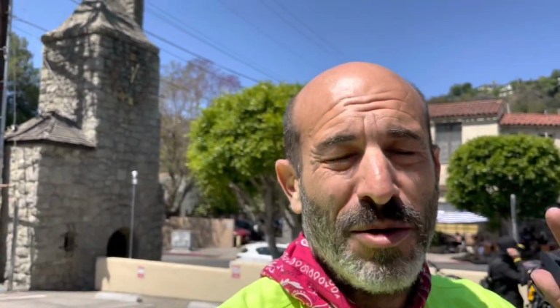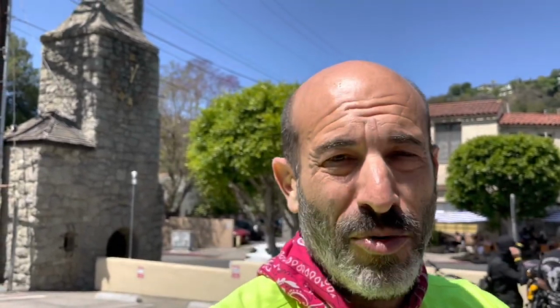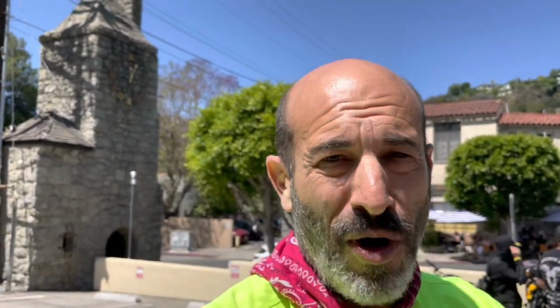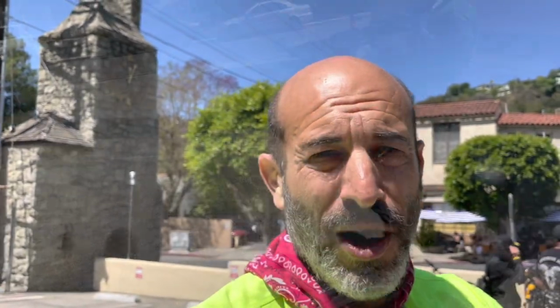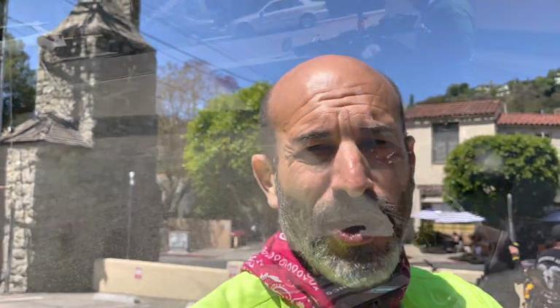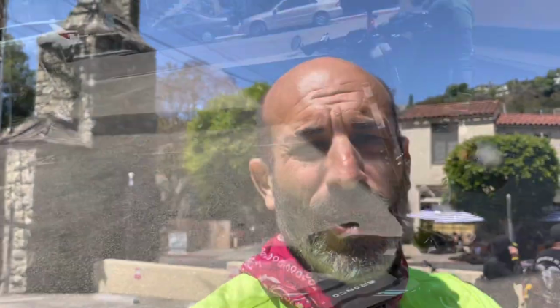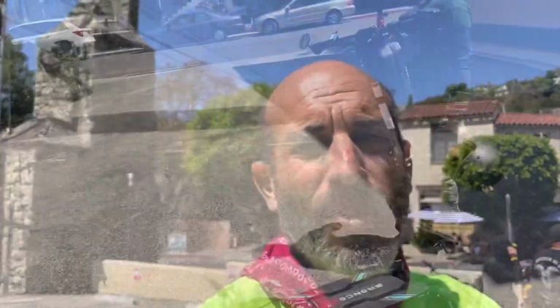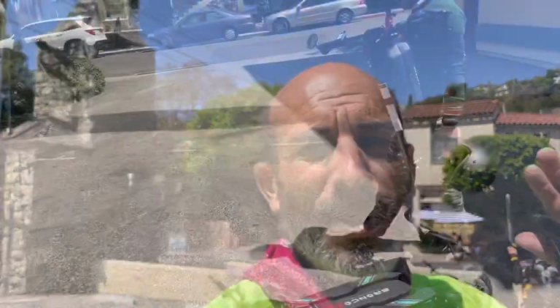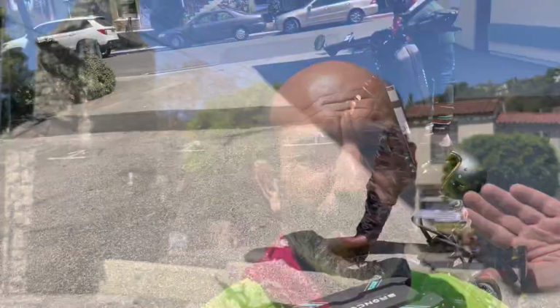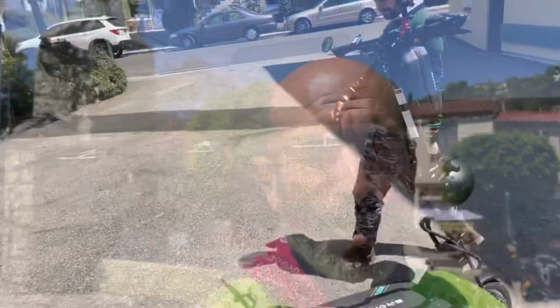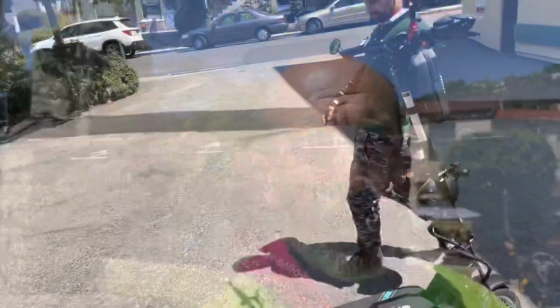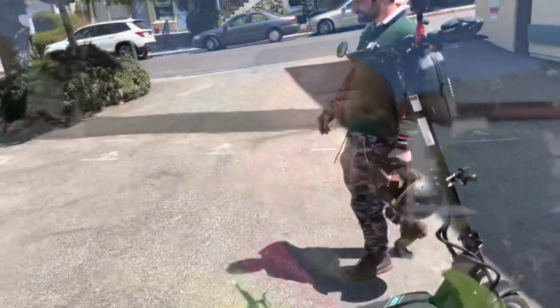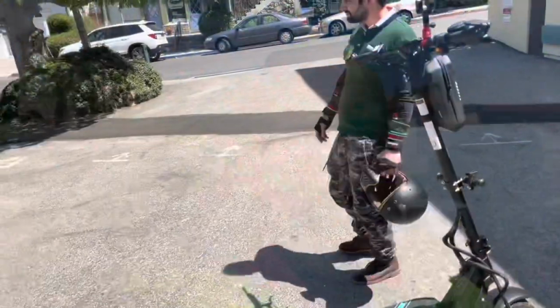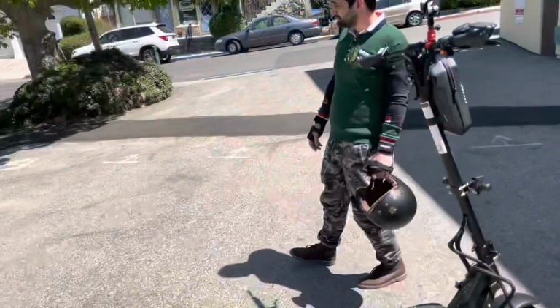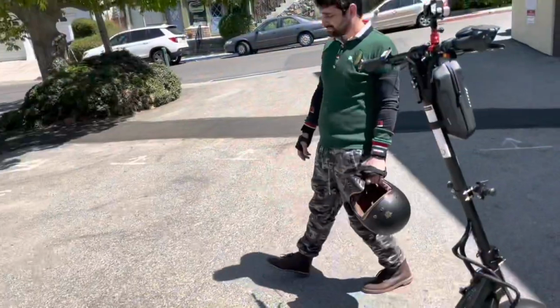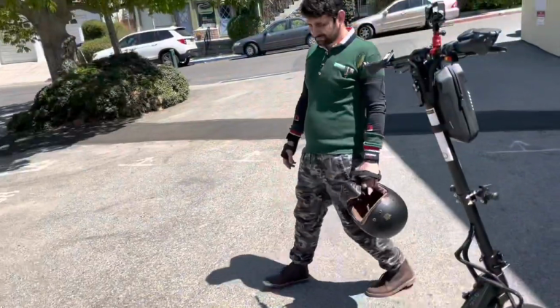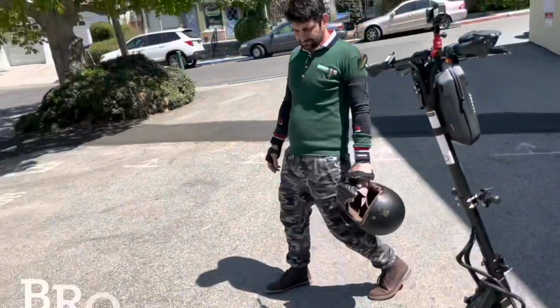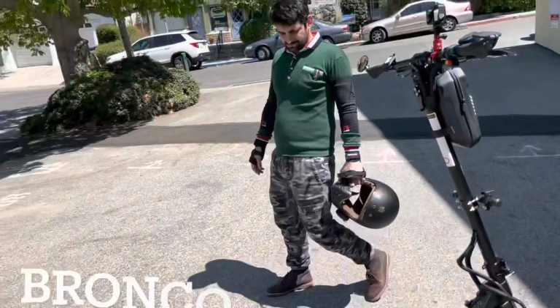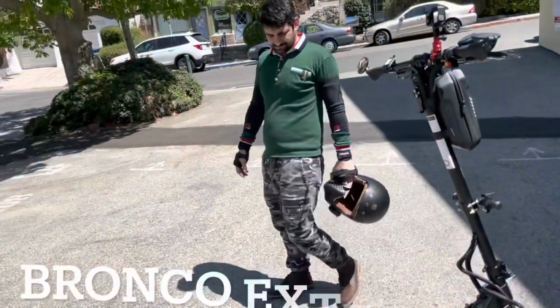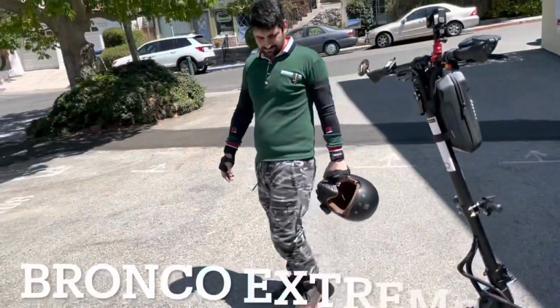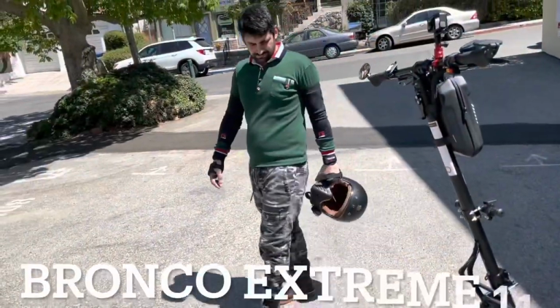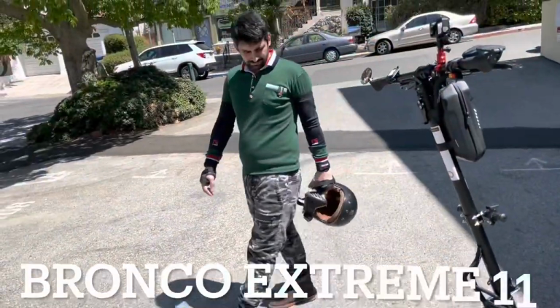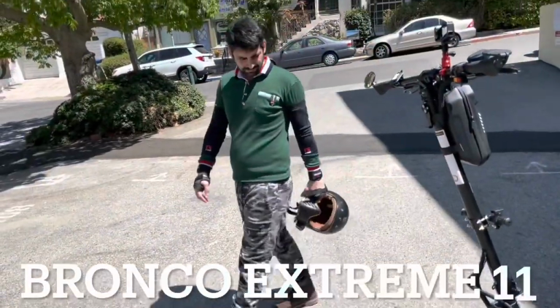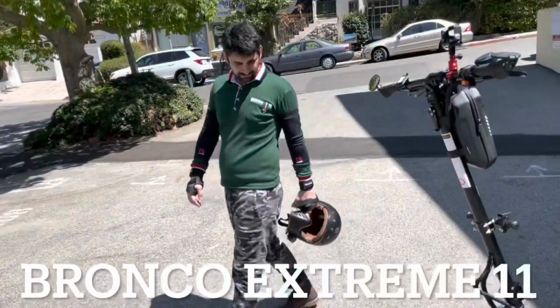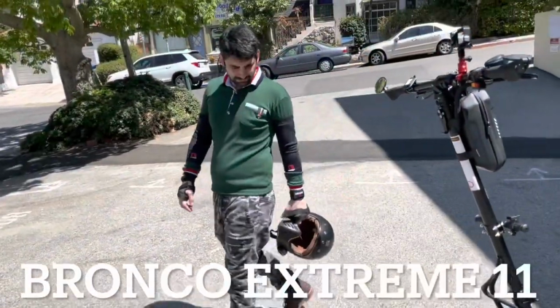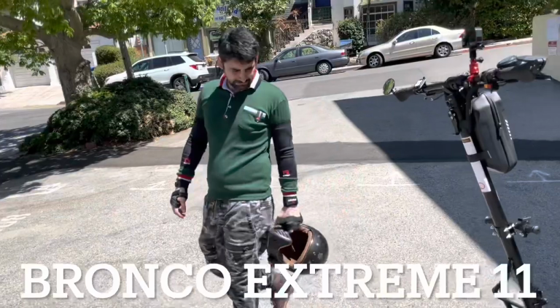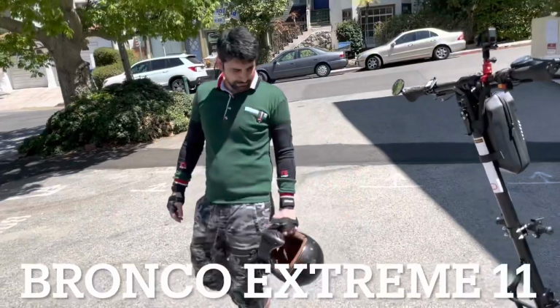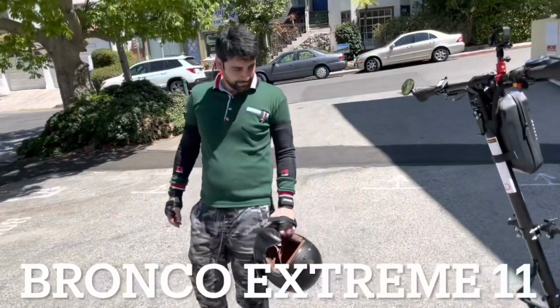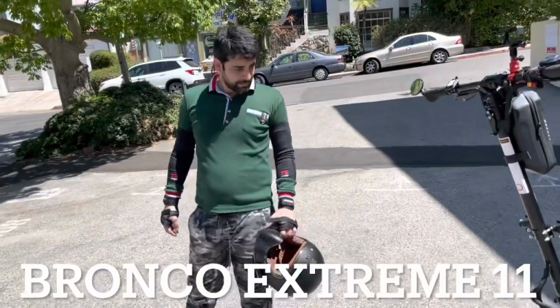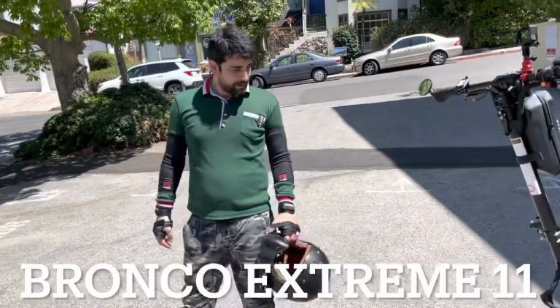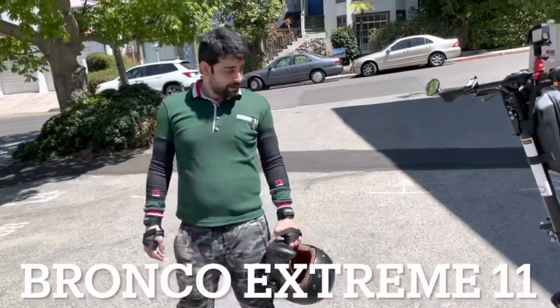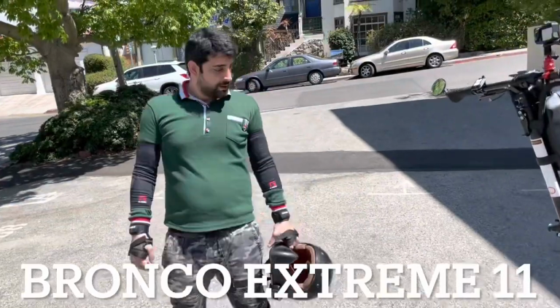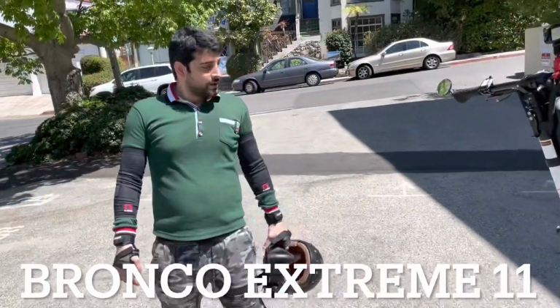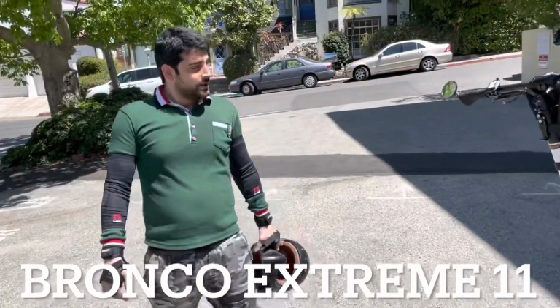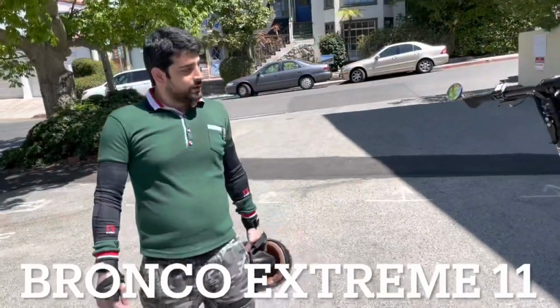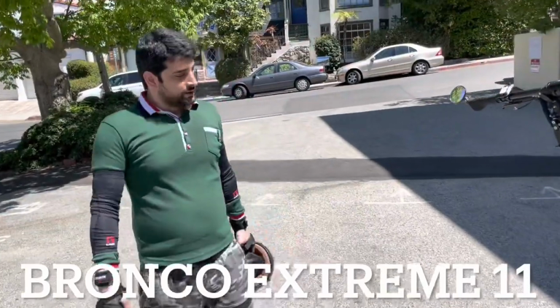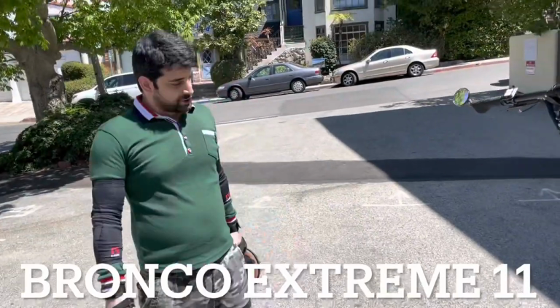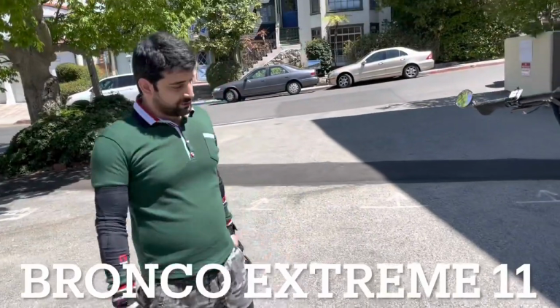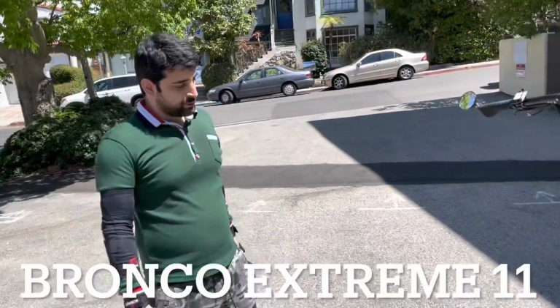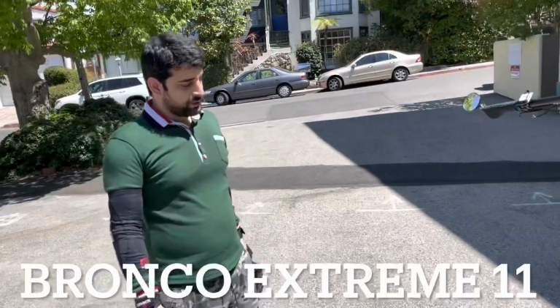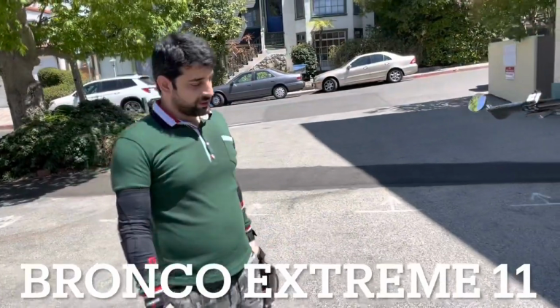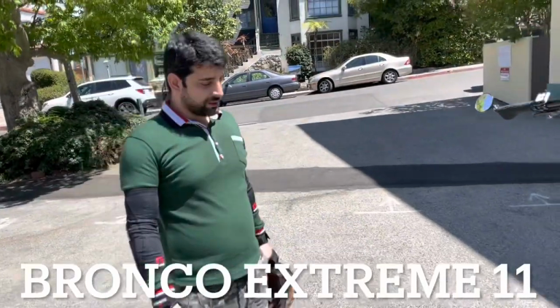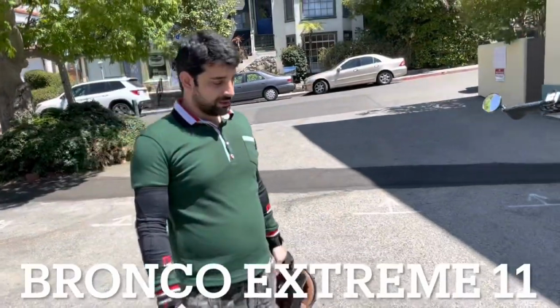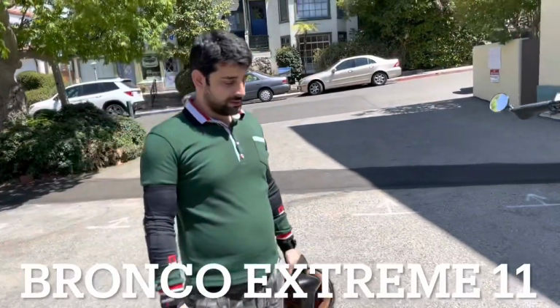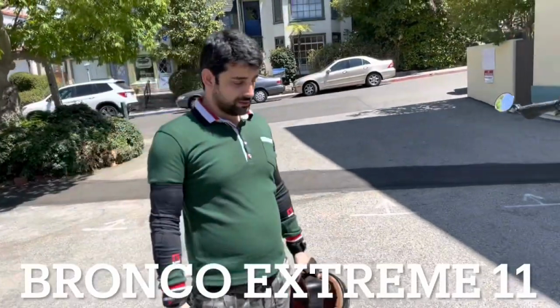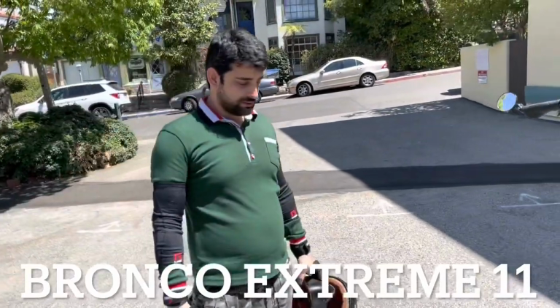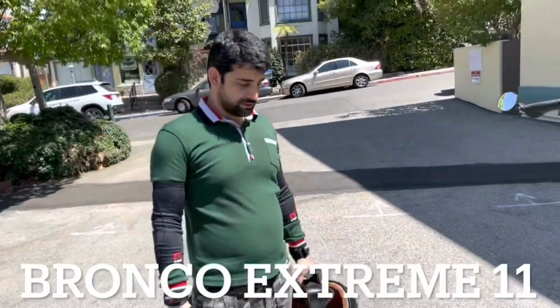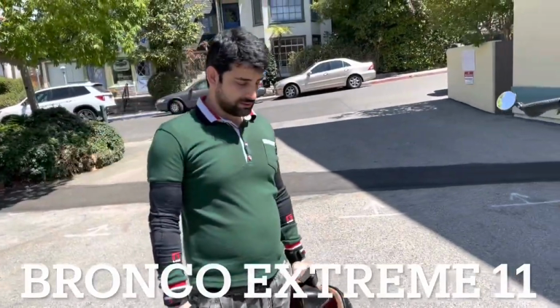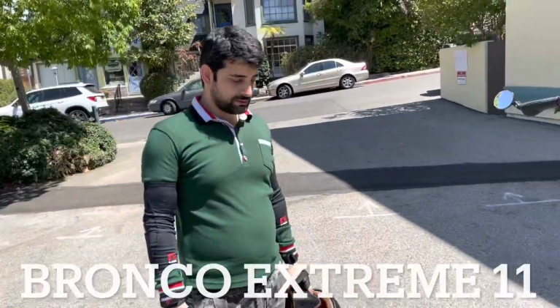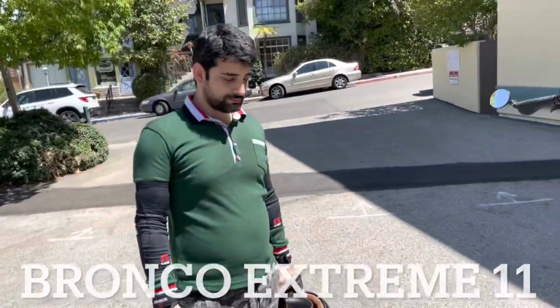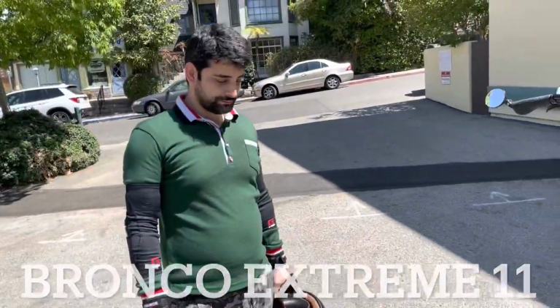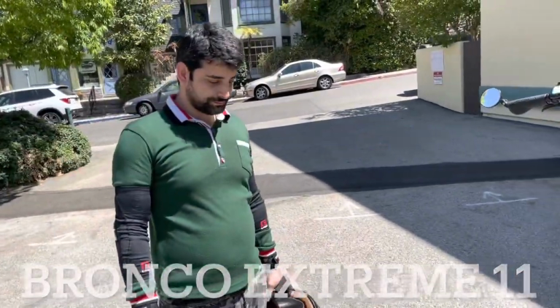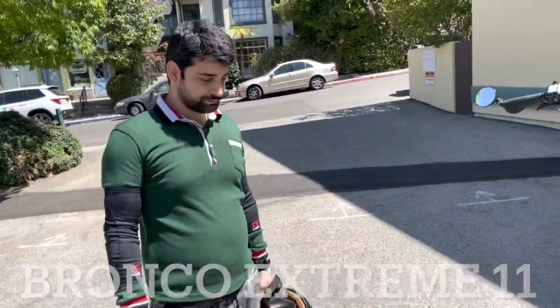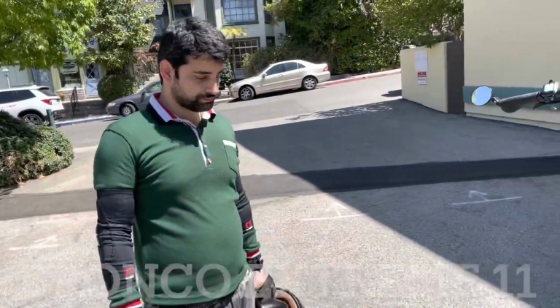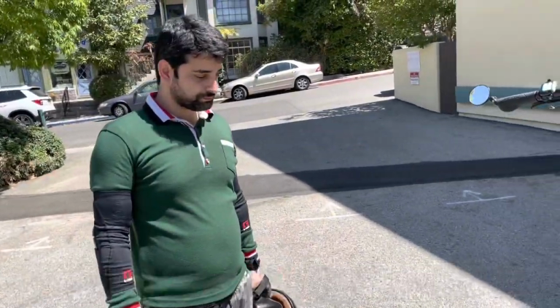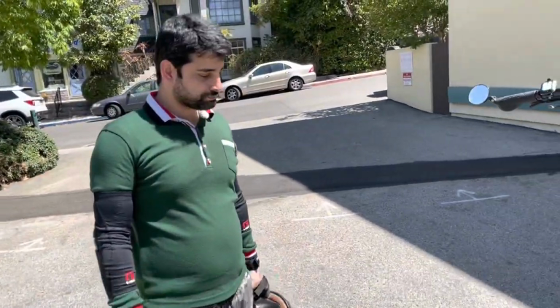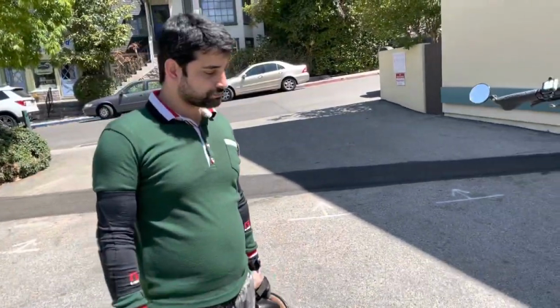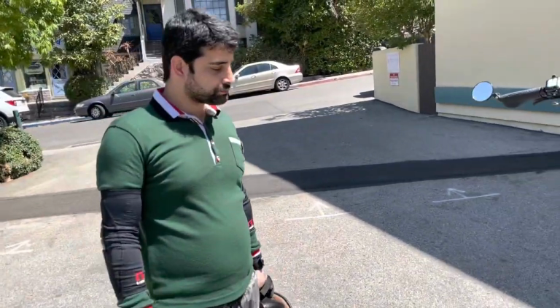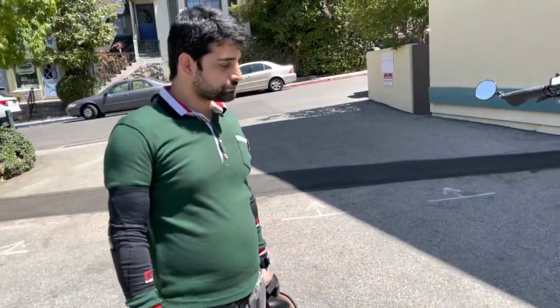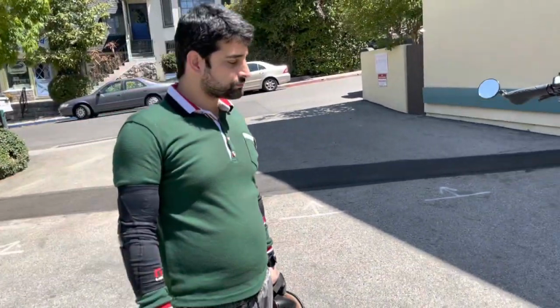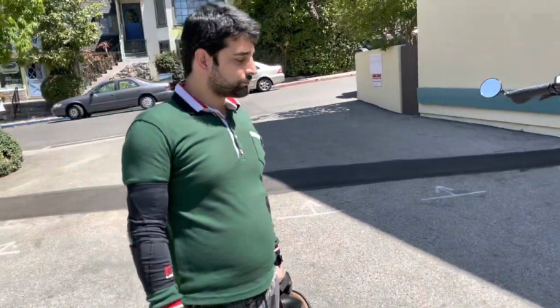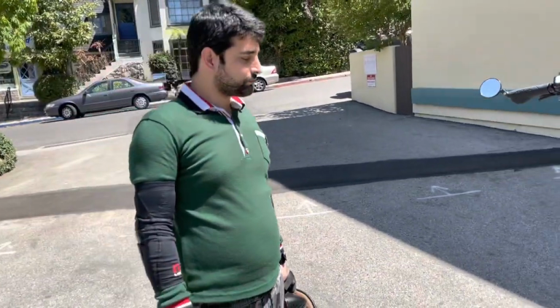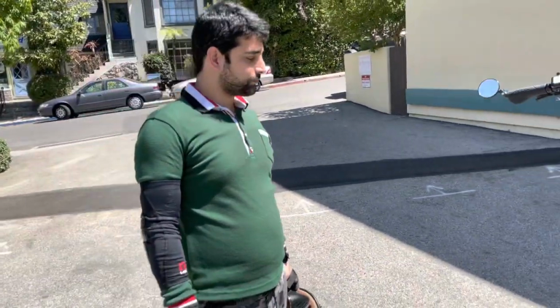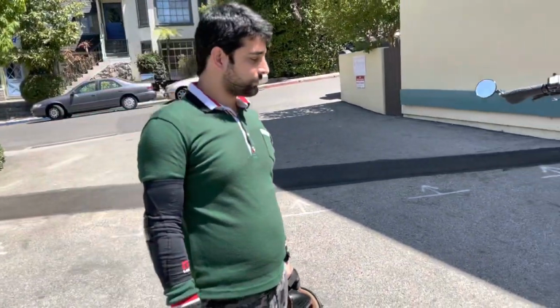The Bronco Extreme. How long have you had the scooter for? It's been a week. And what size motor does it have? What are the motors like?